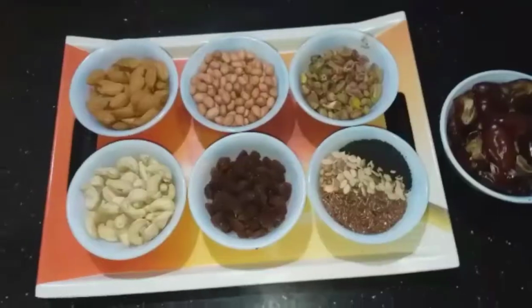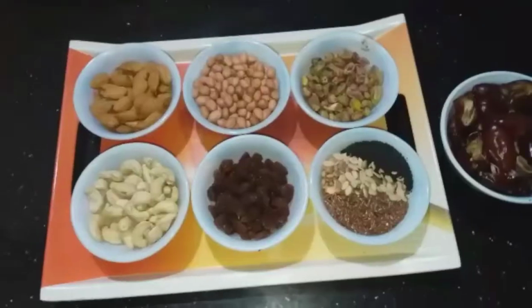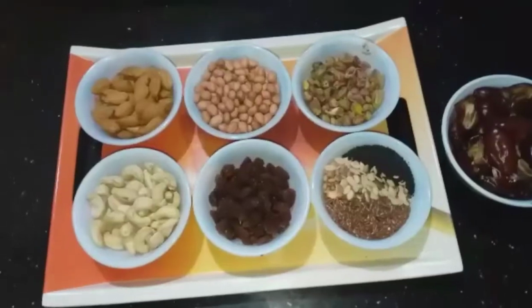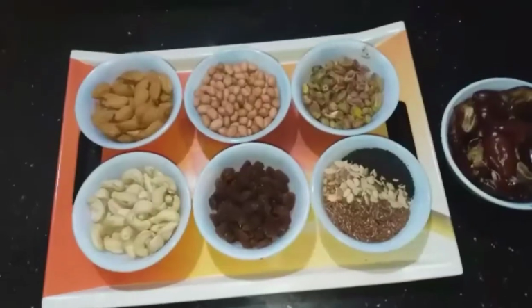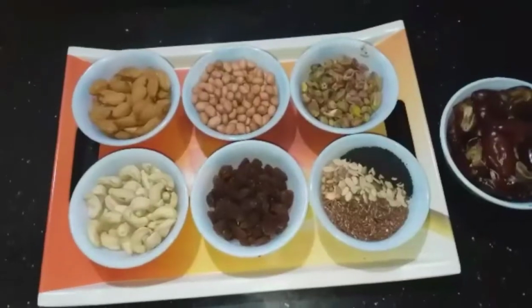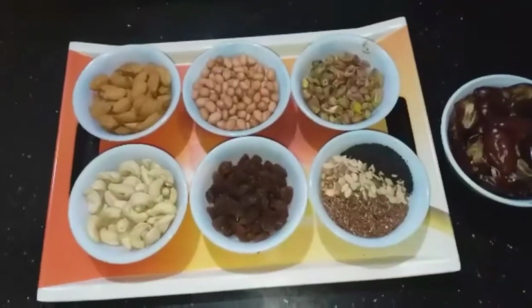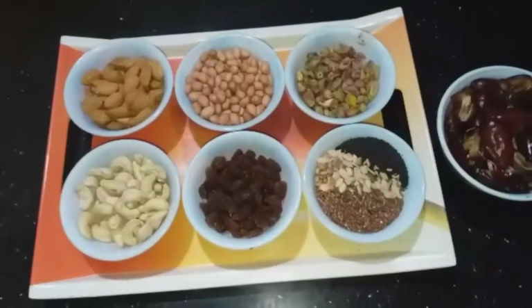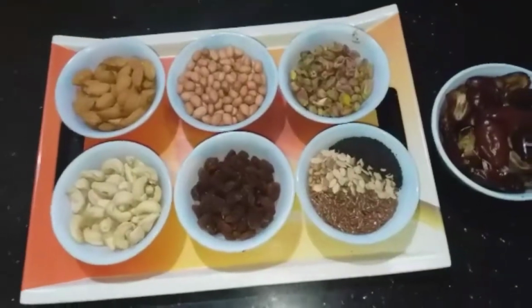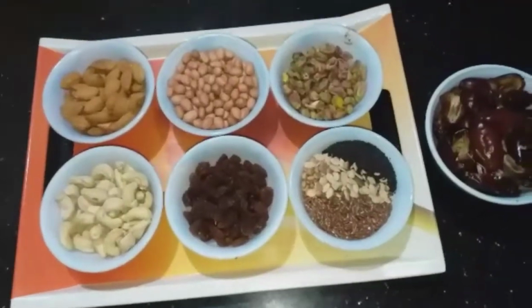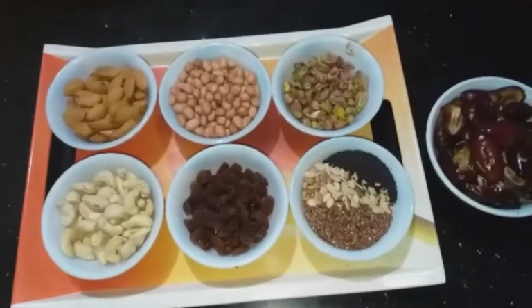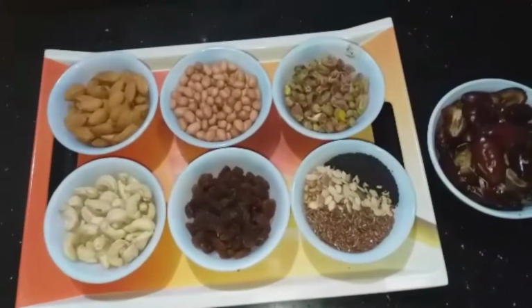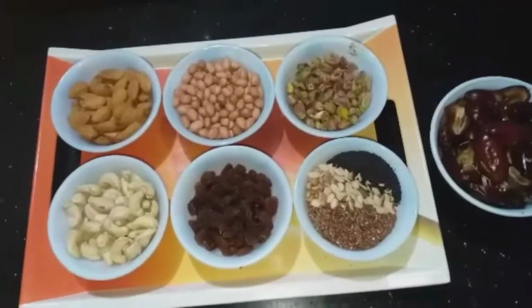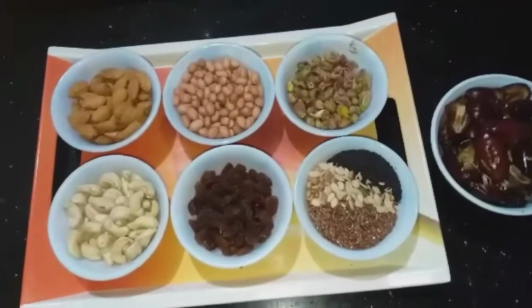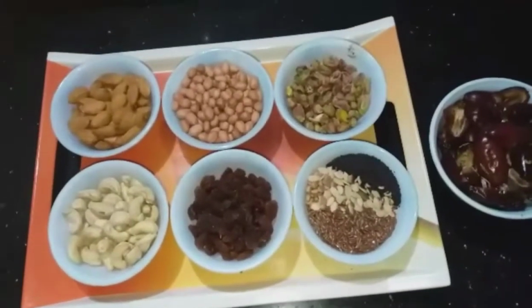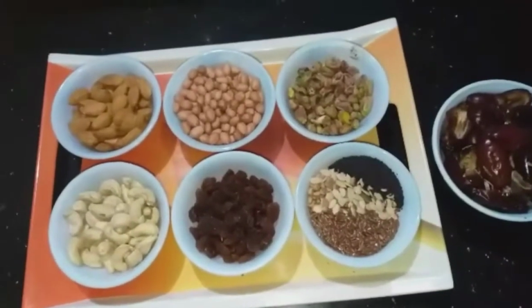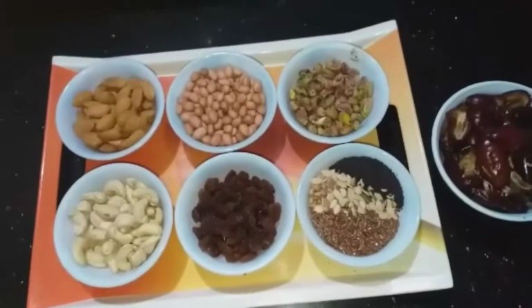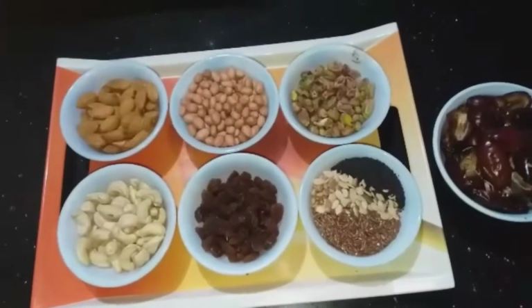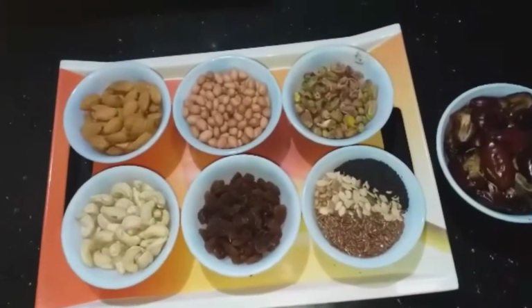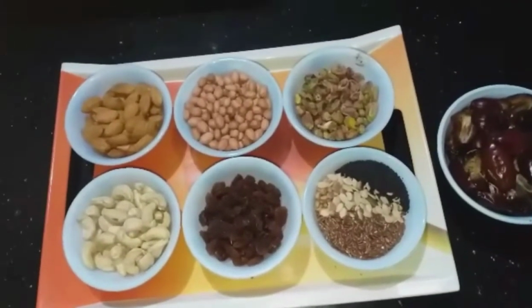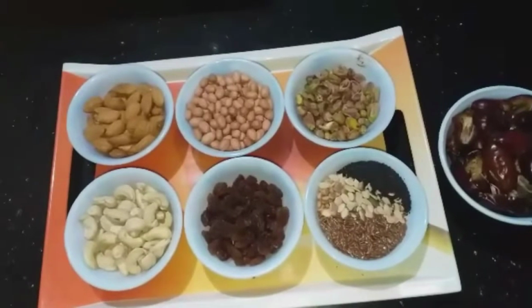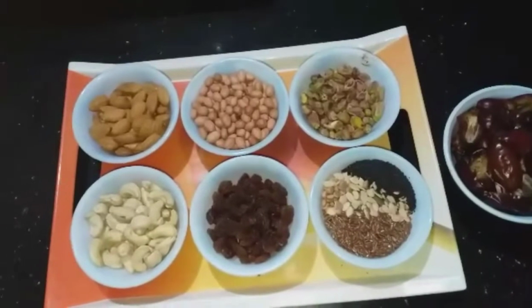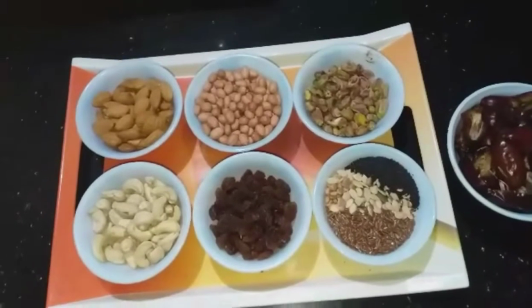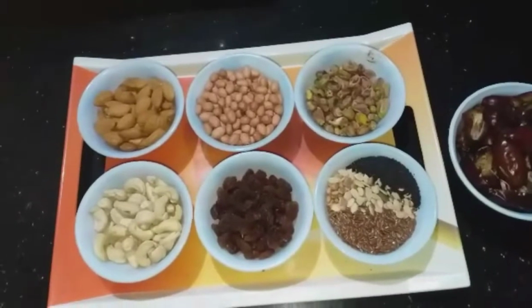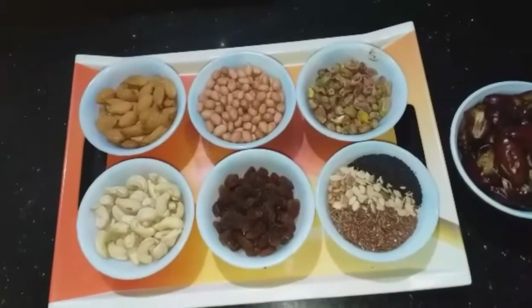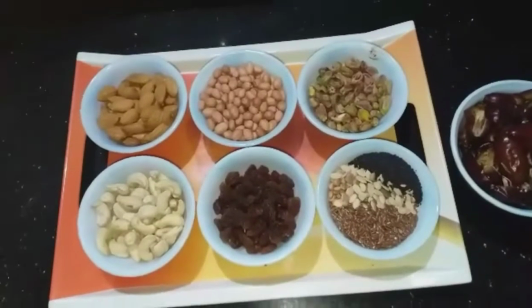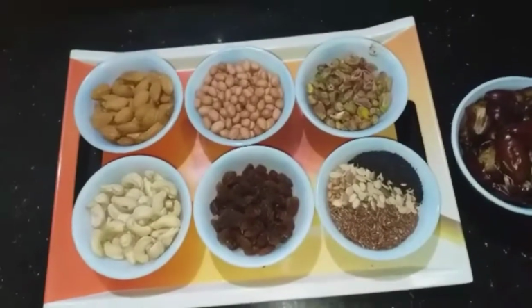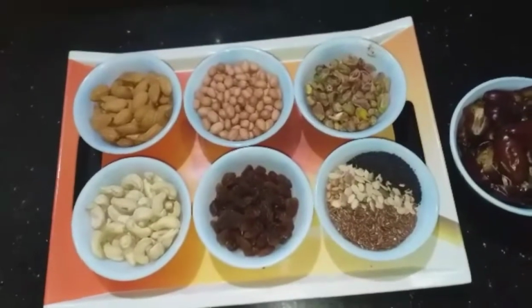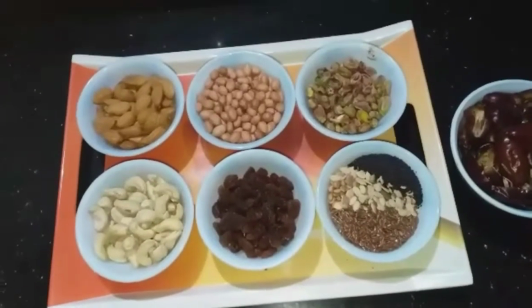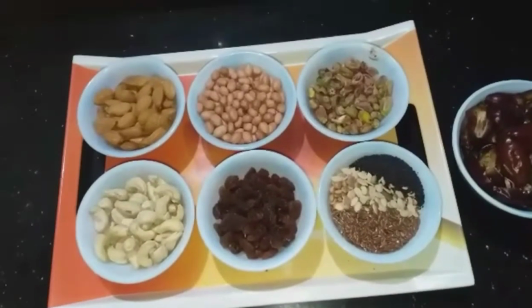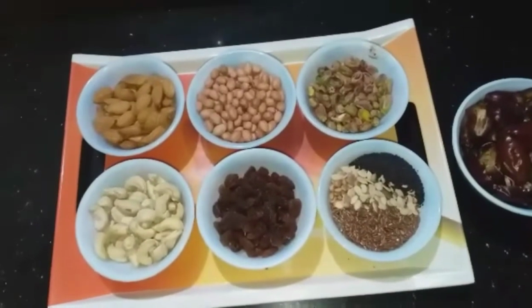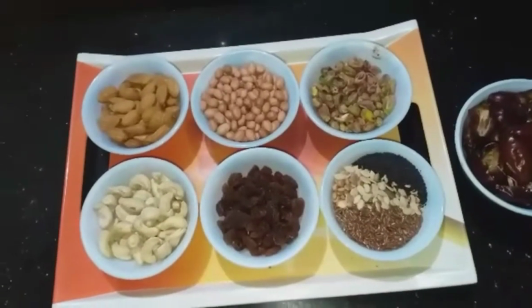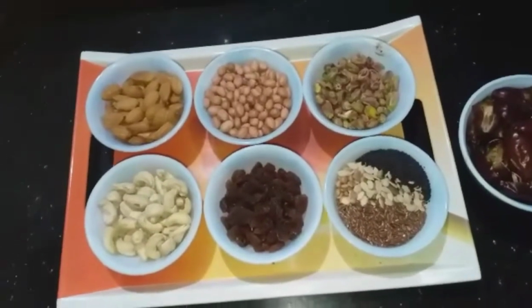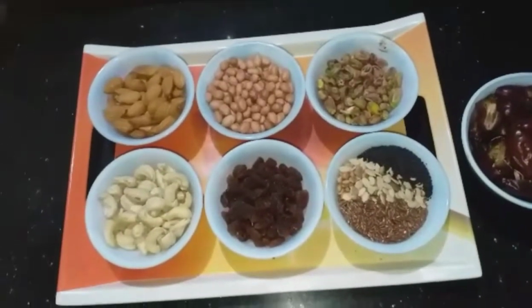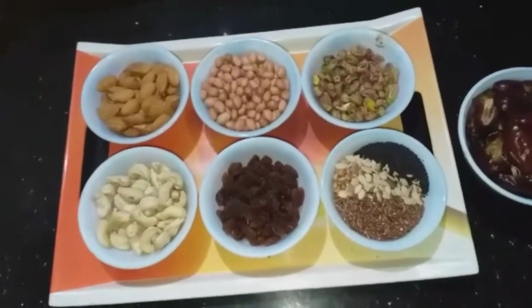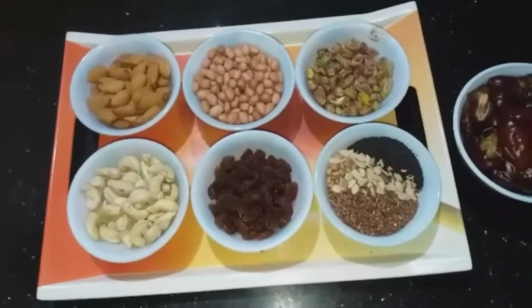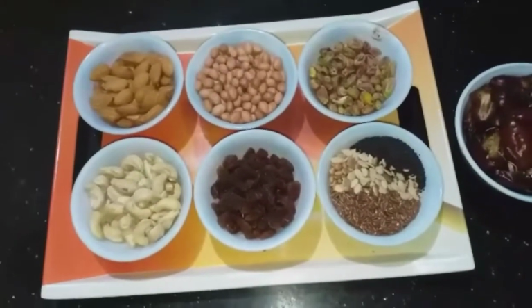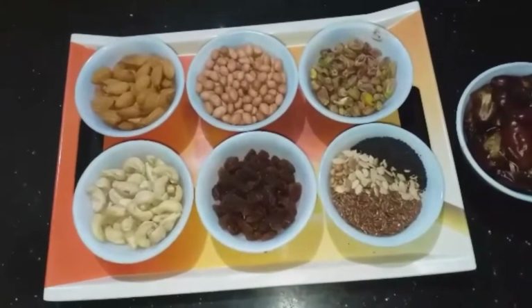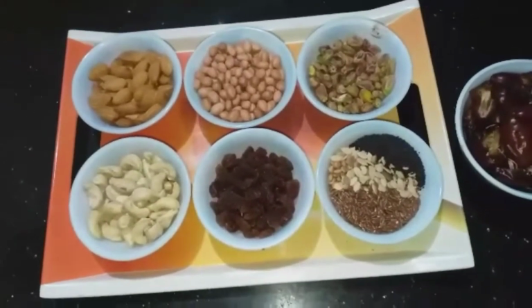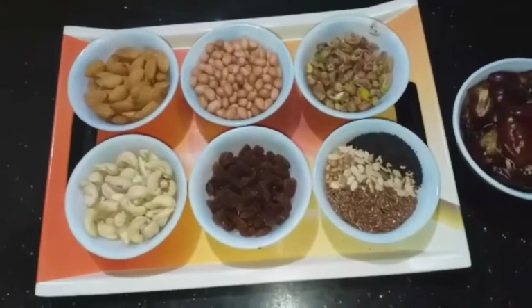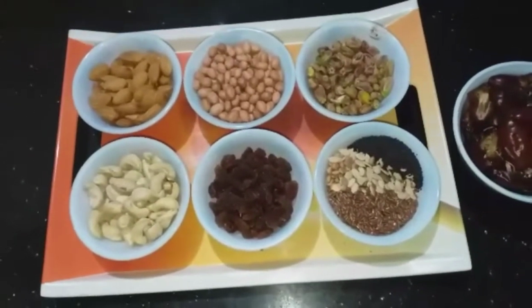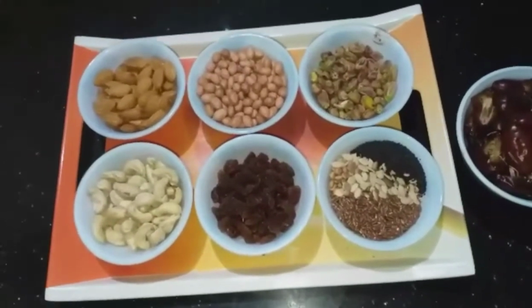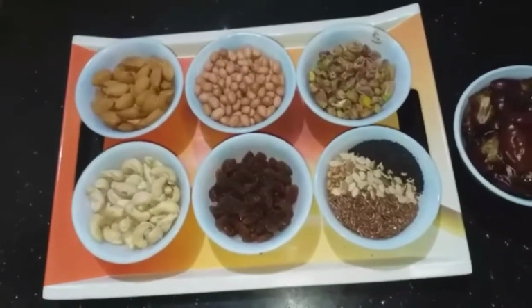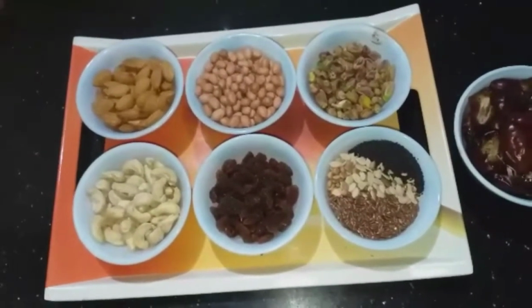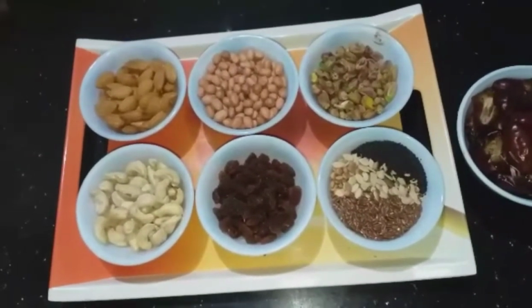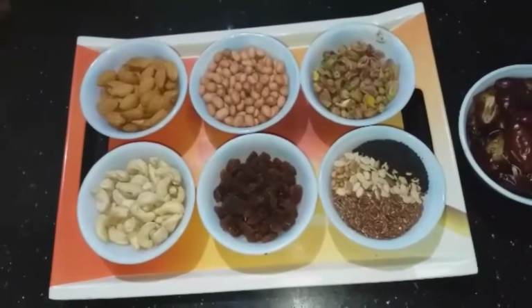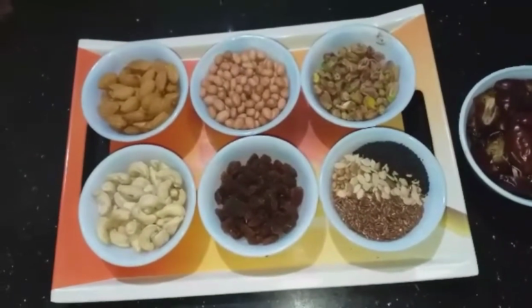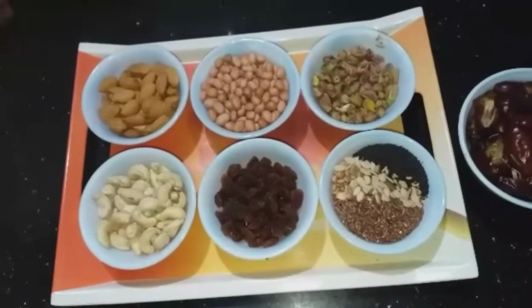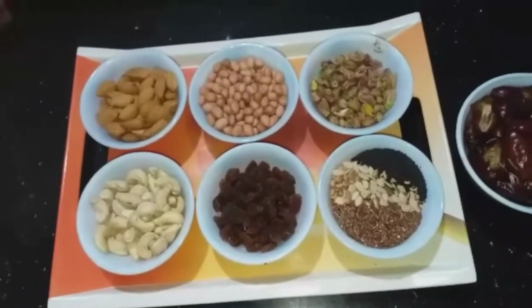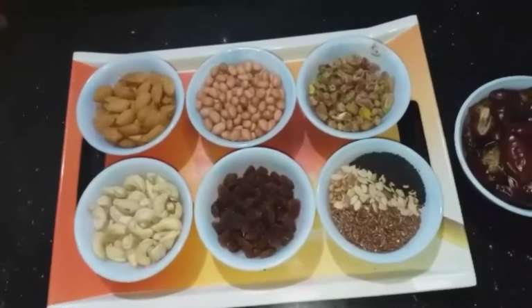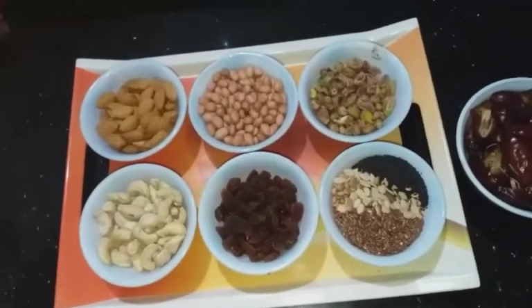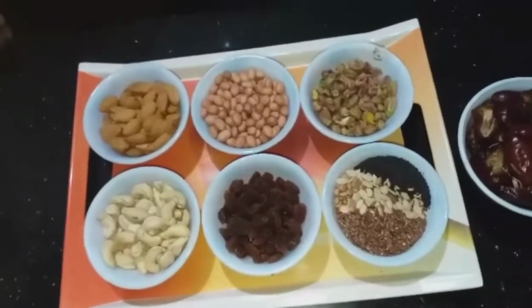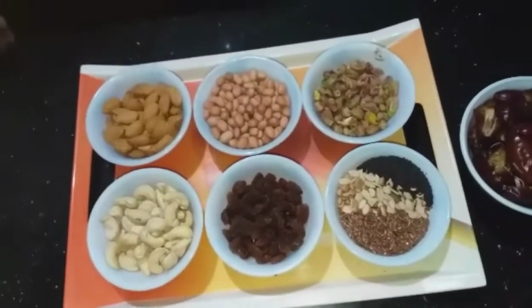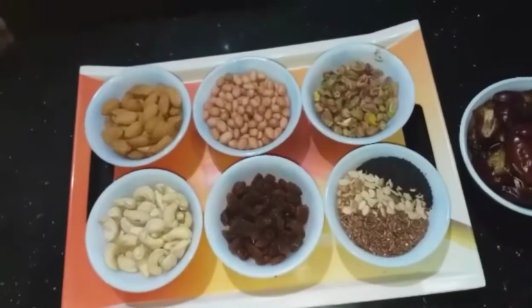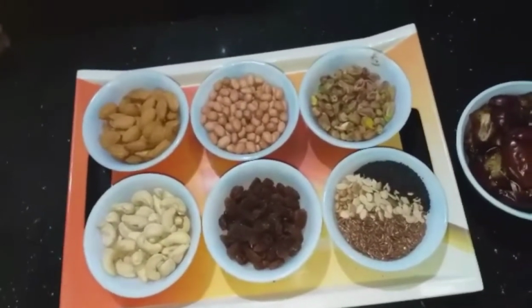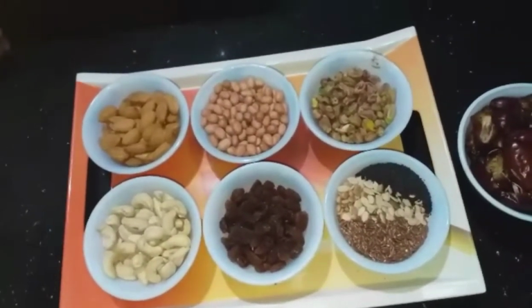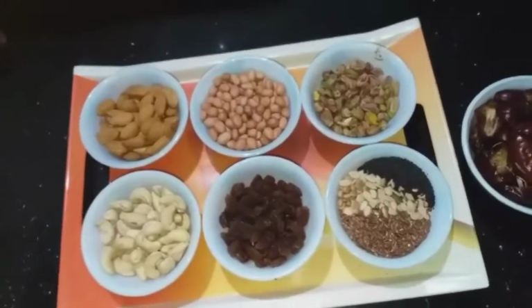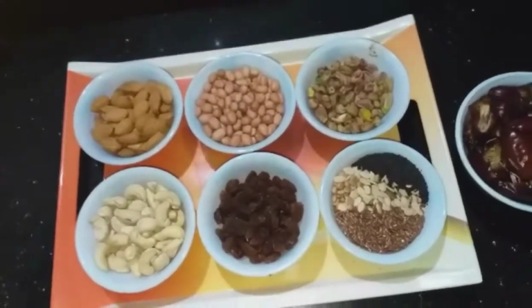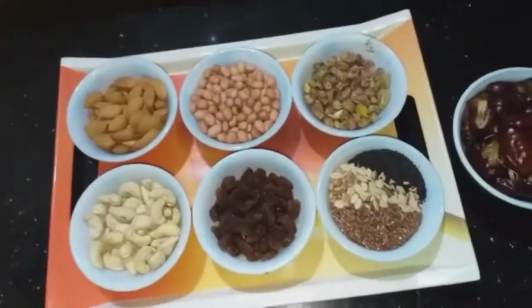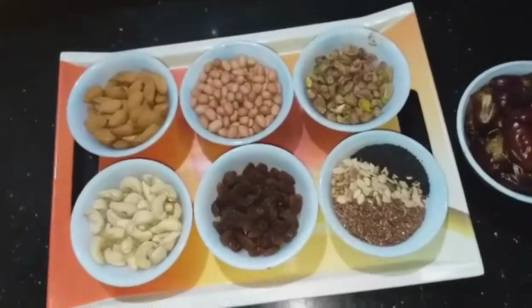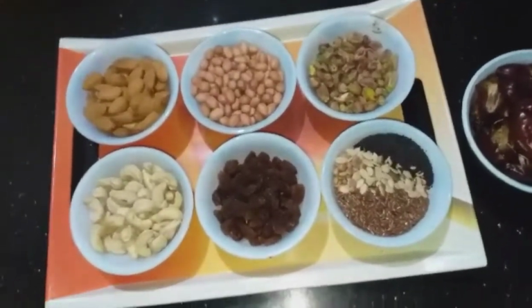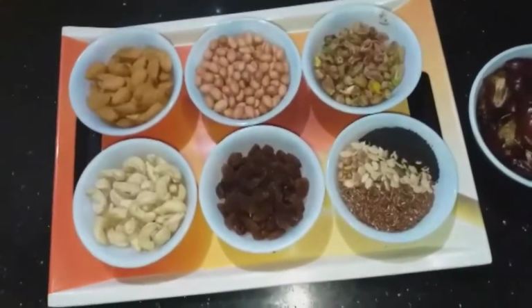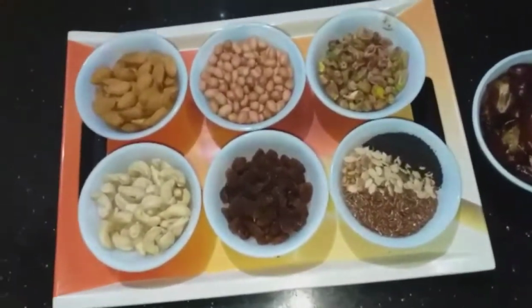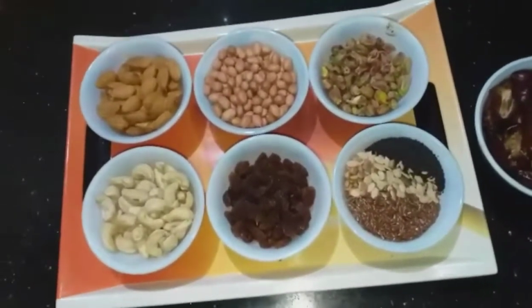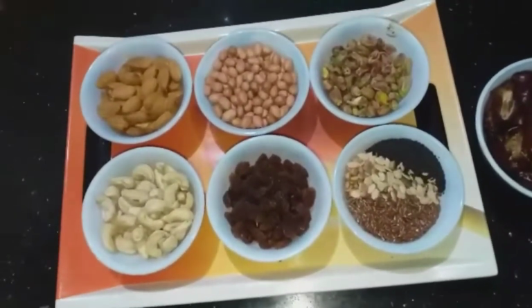Hi friends! We are going to show you the dry fruits or nuts laddu. This is a healthy laddu recipe.